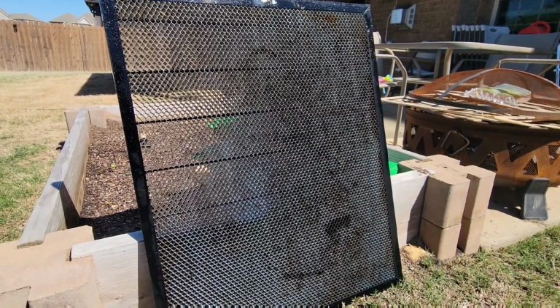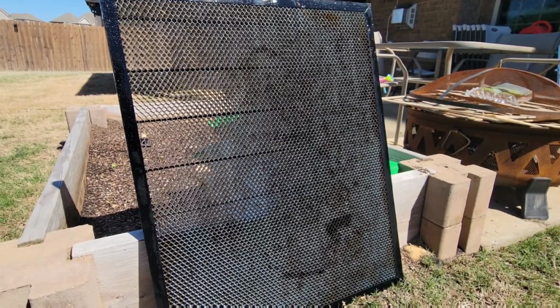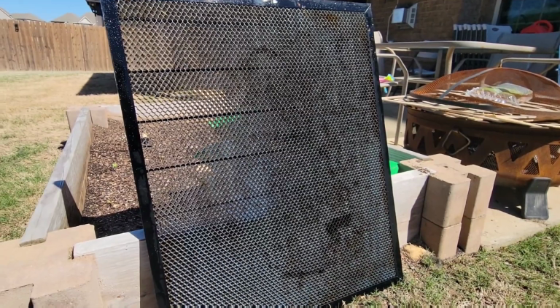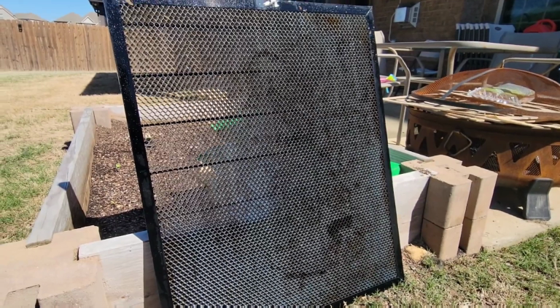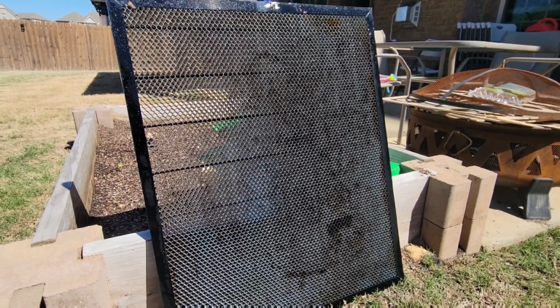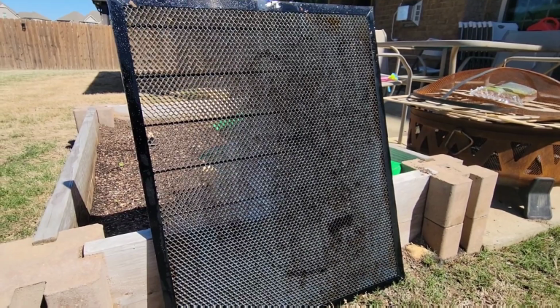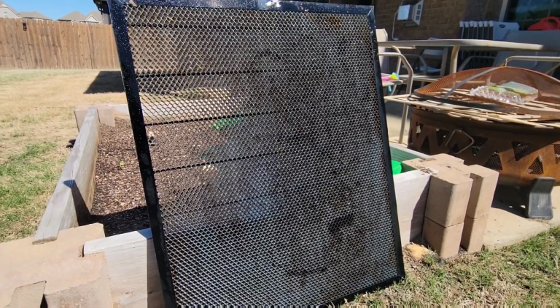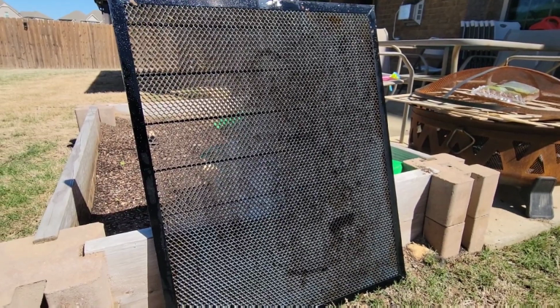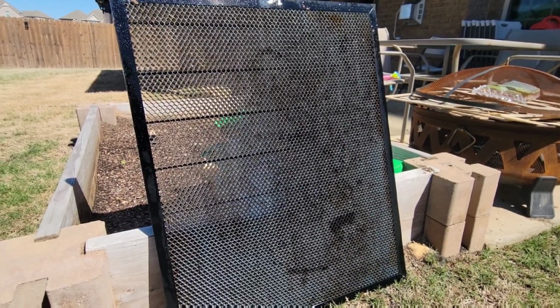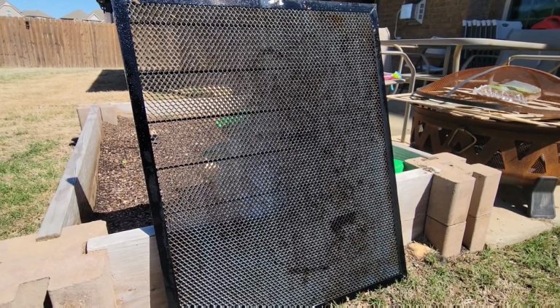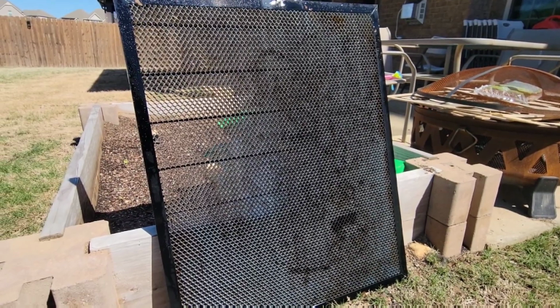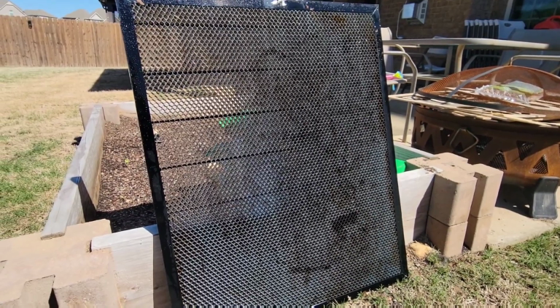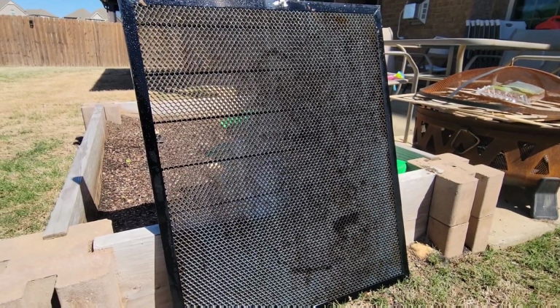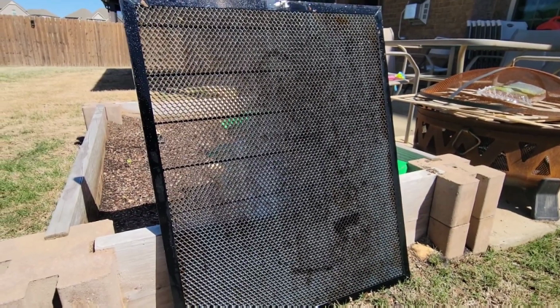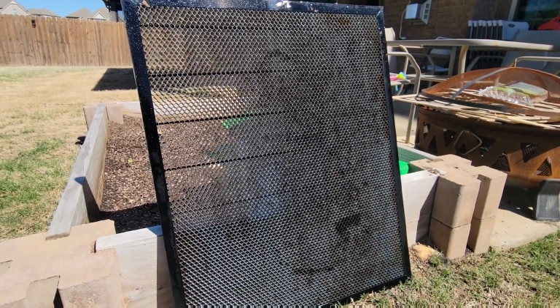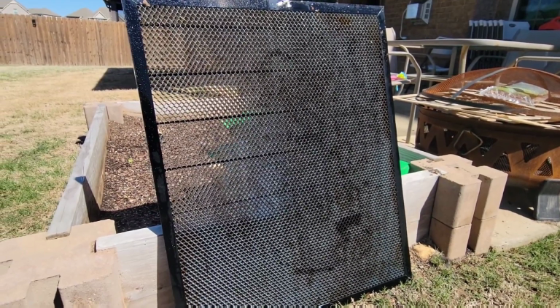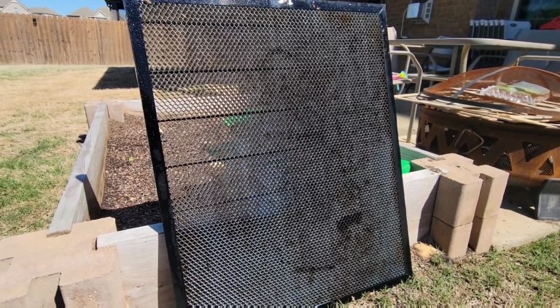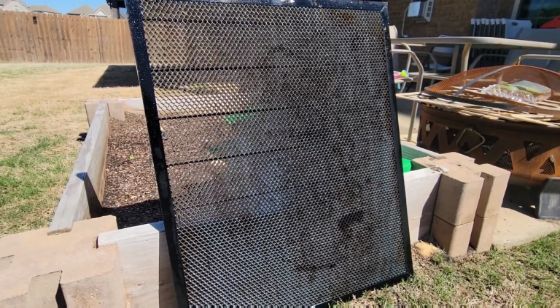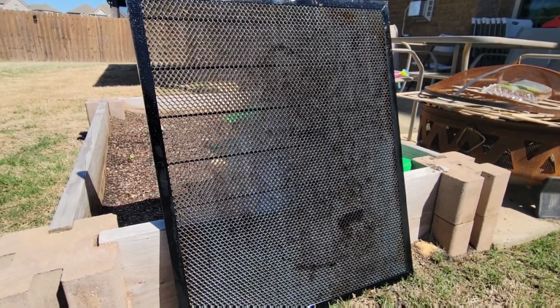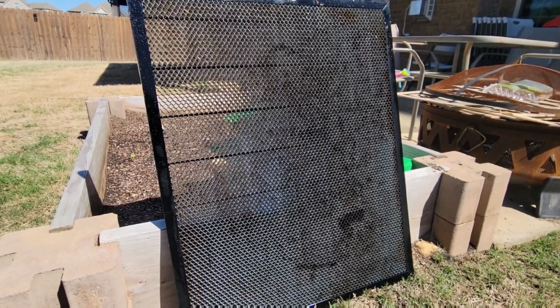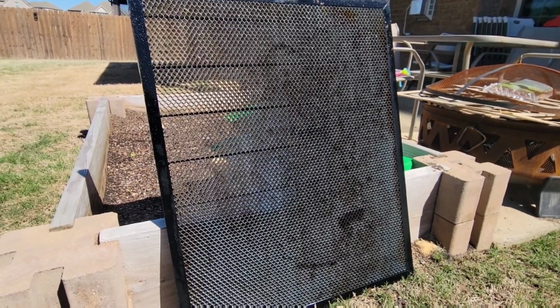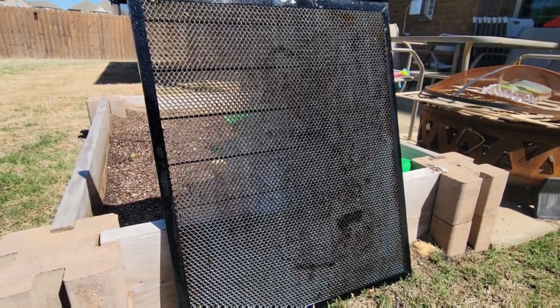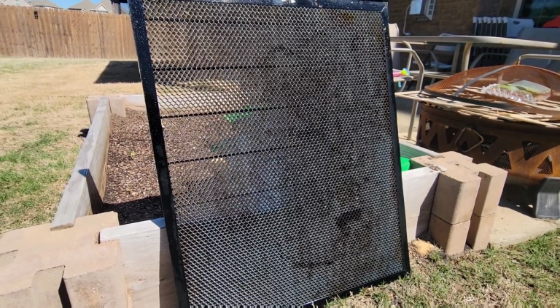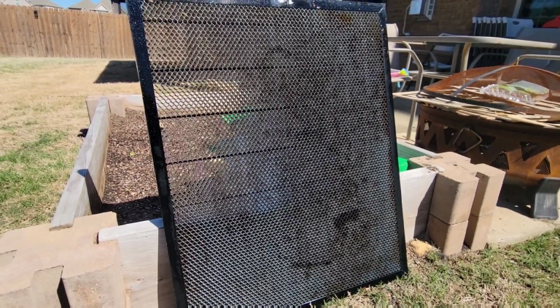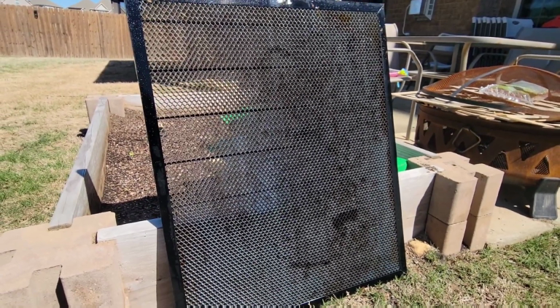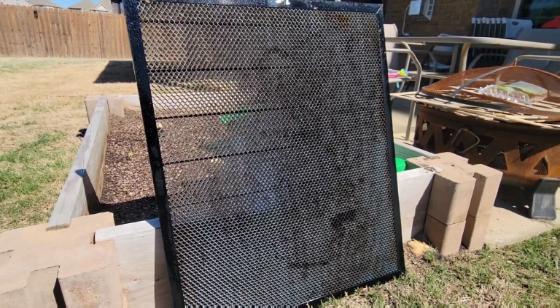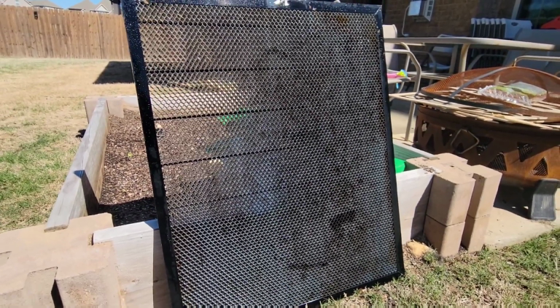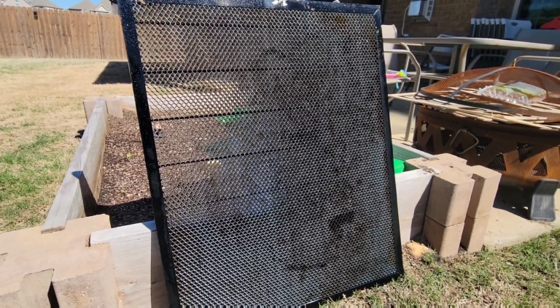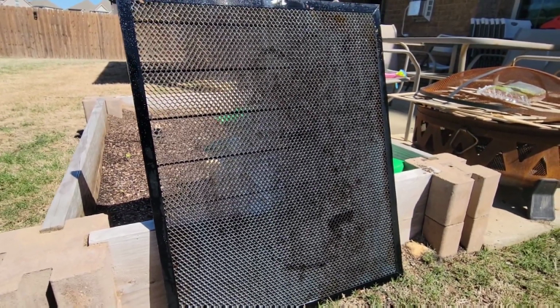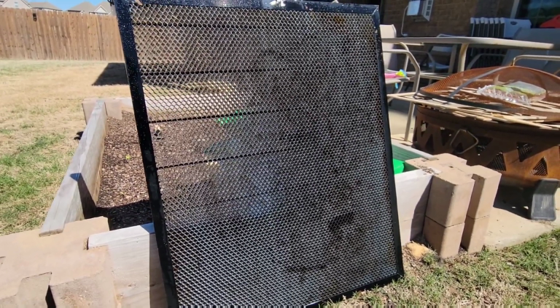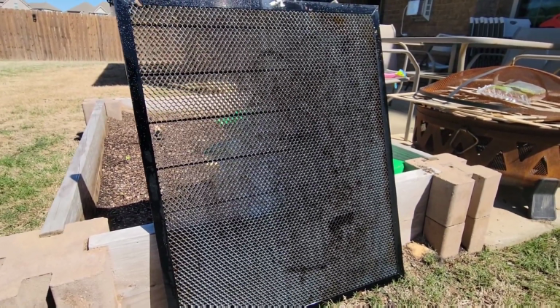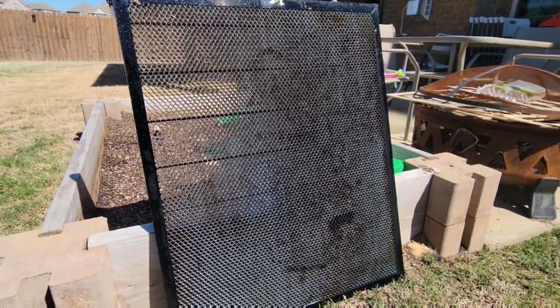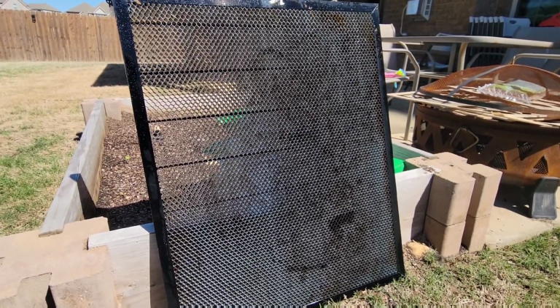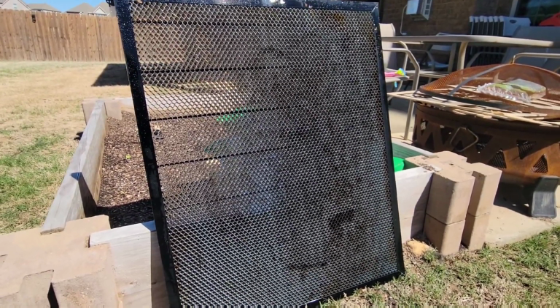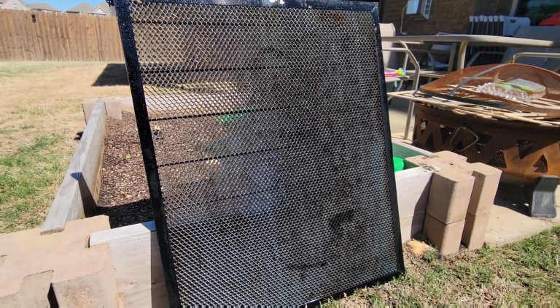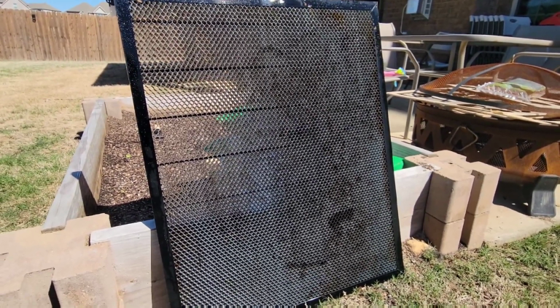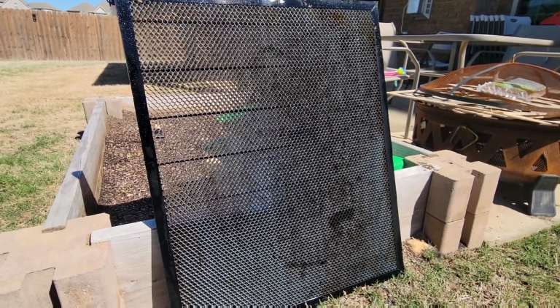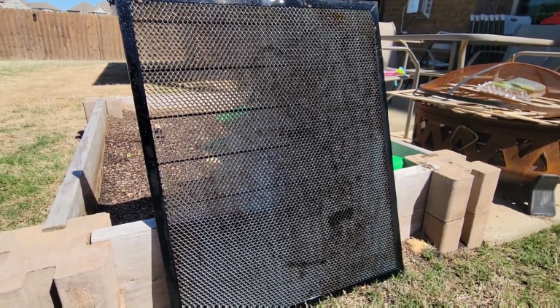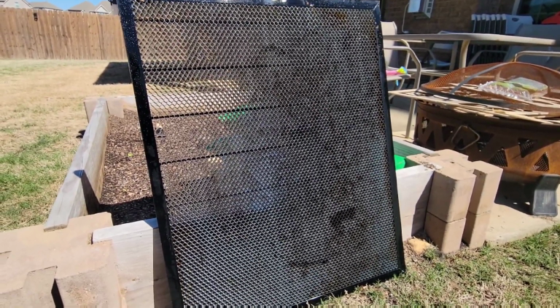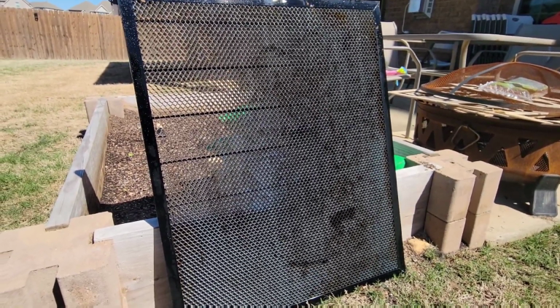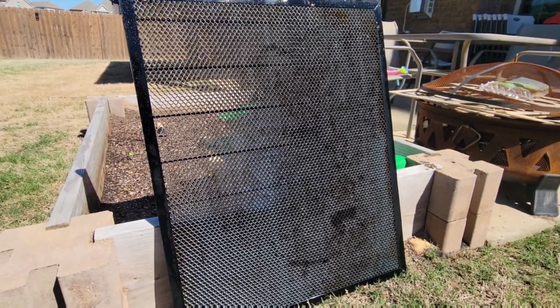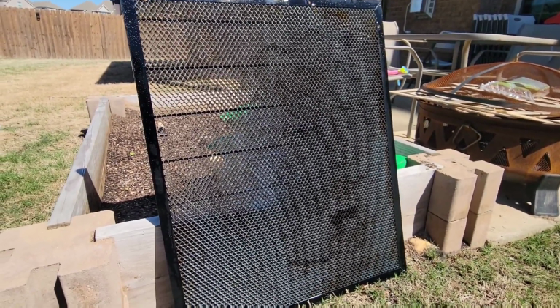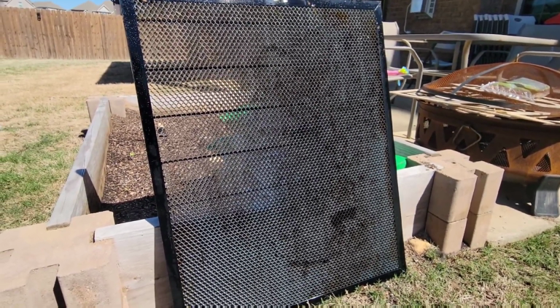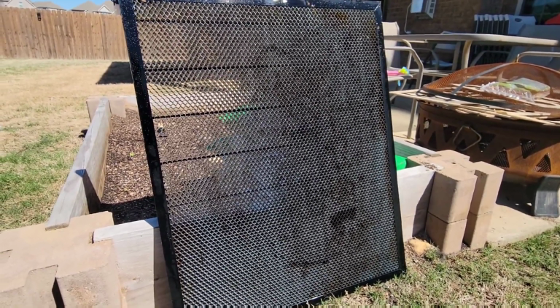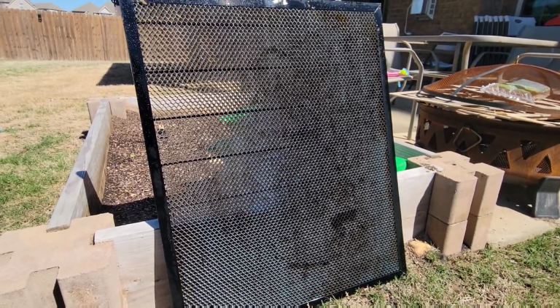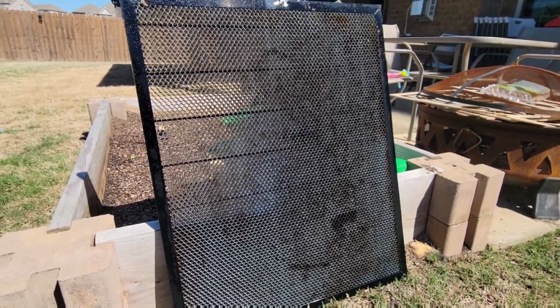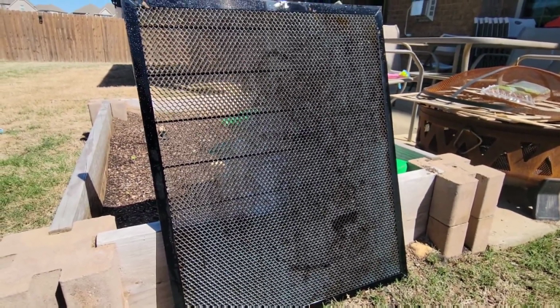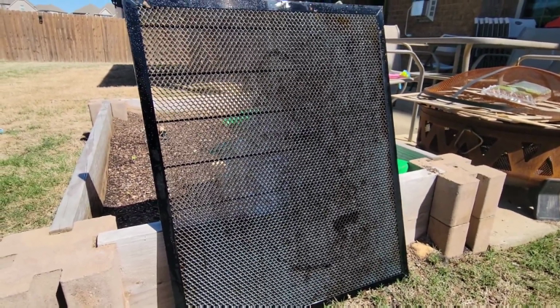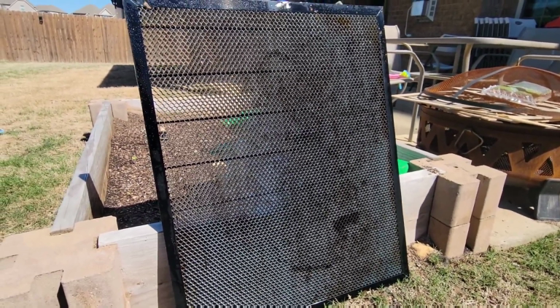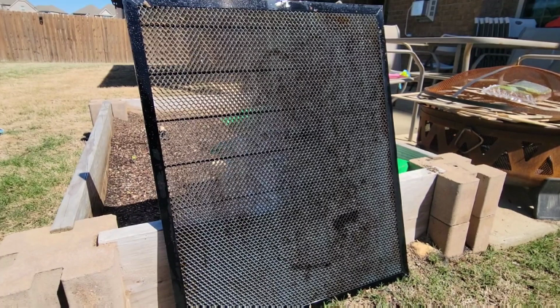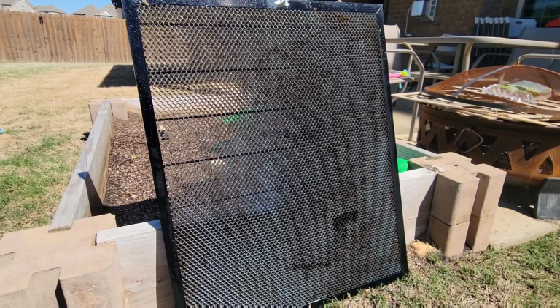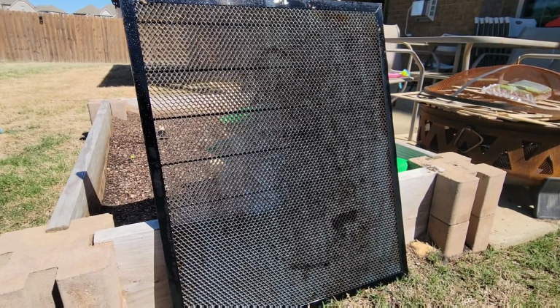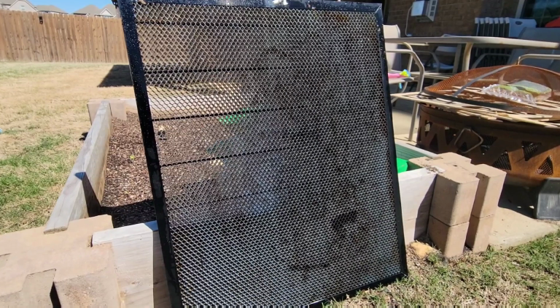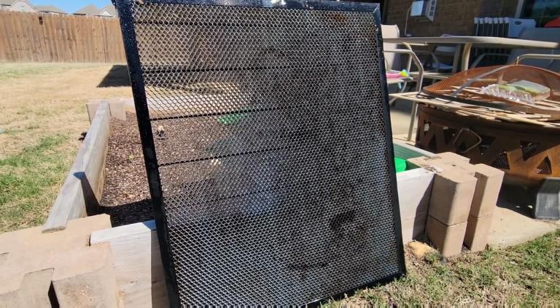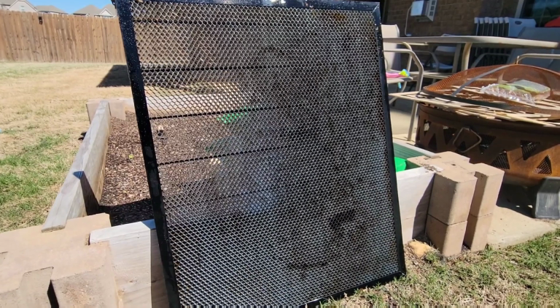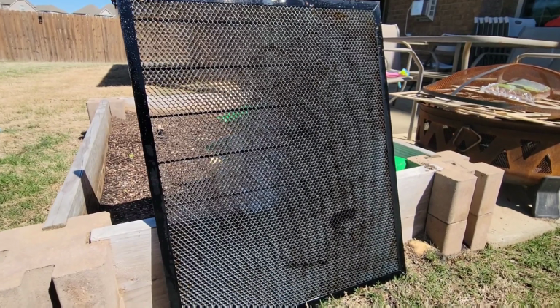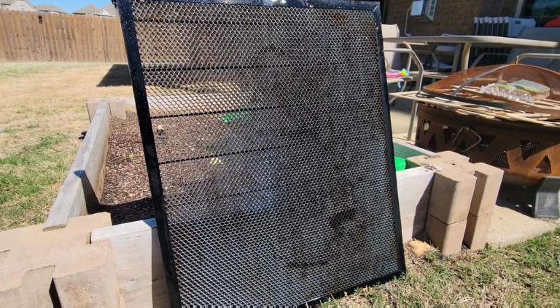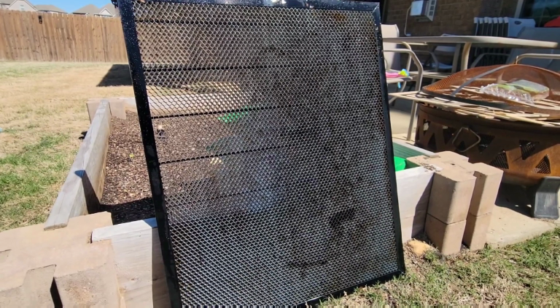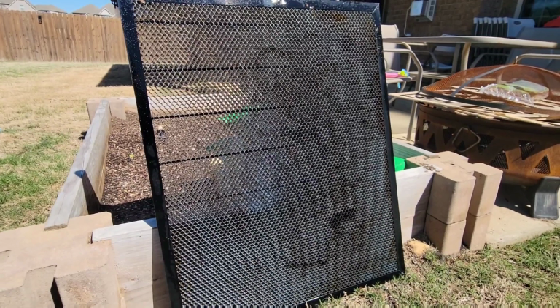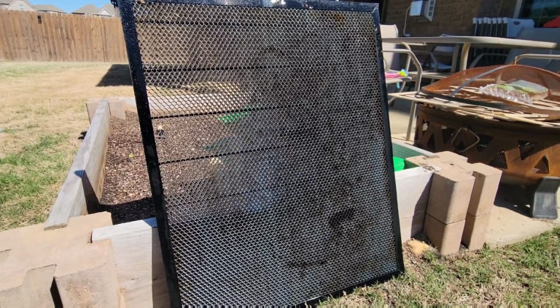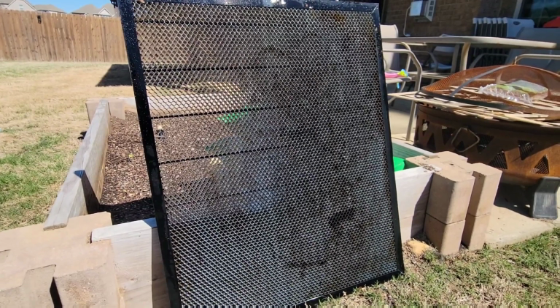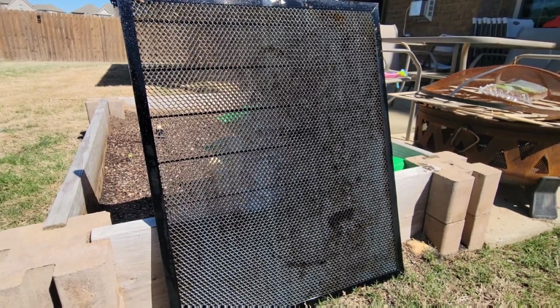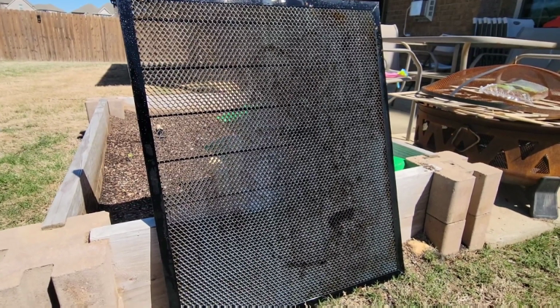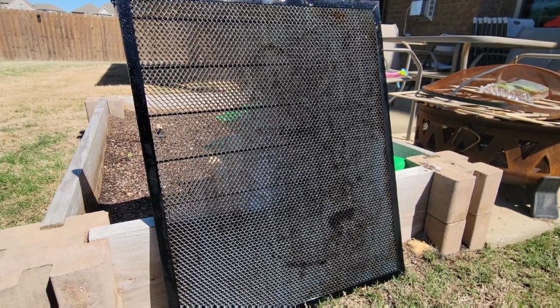Now that's done, I've just got it propped up in a sunny area to dry. I'll give it a while and then reinstall it inside the laser.